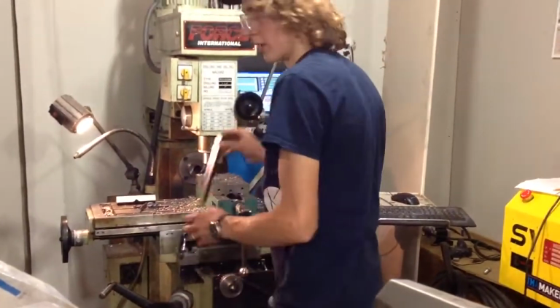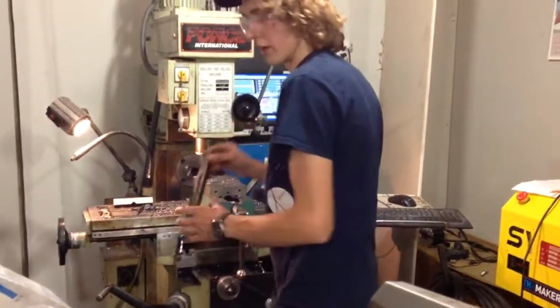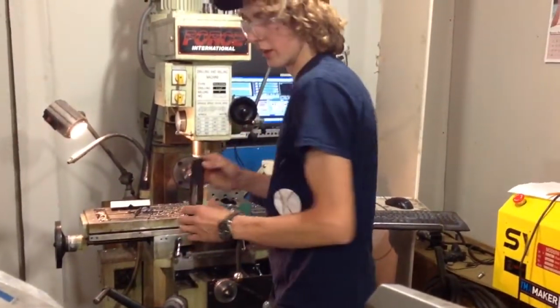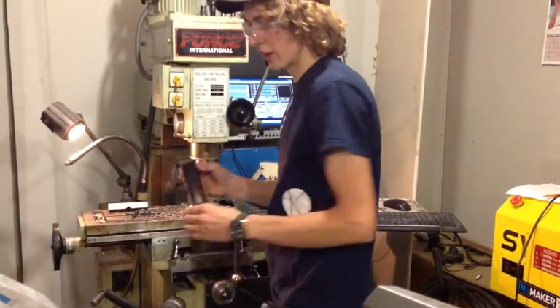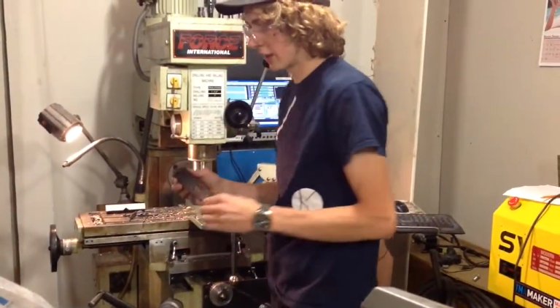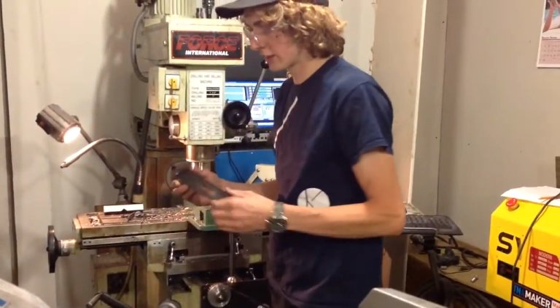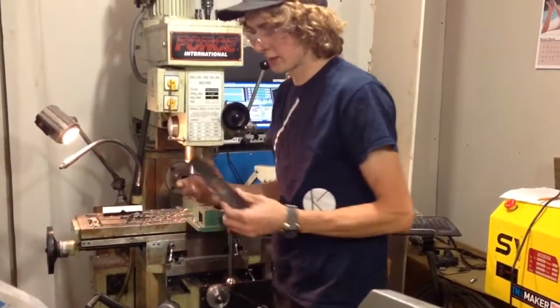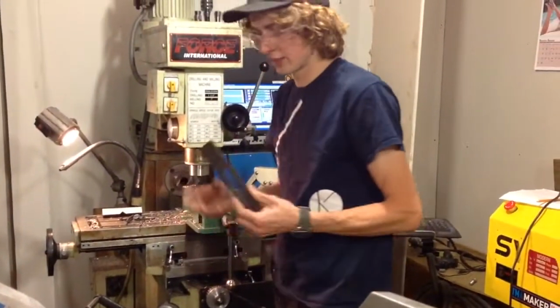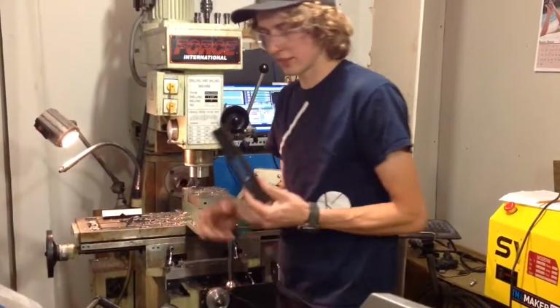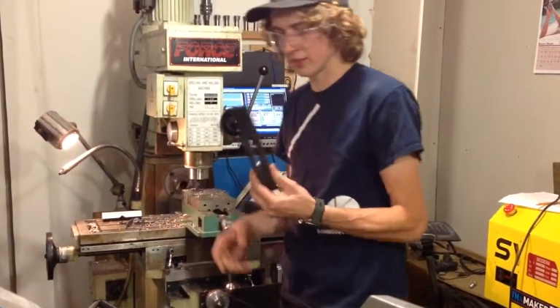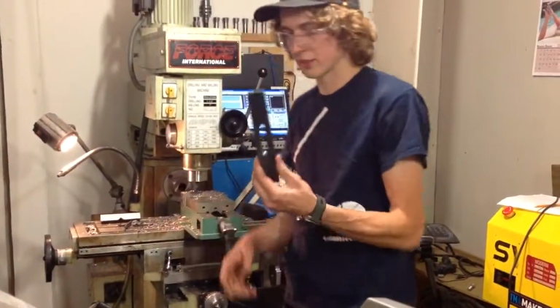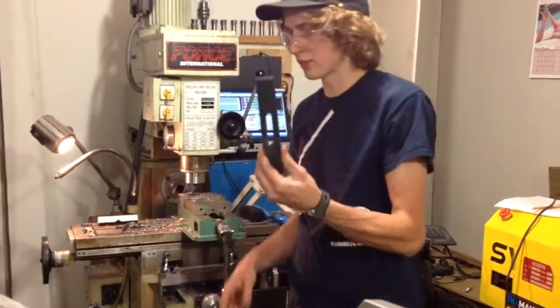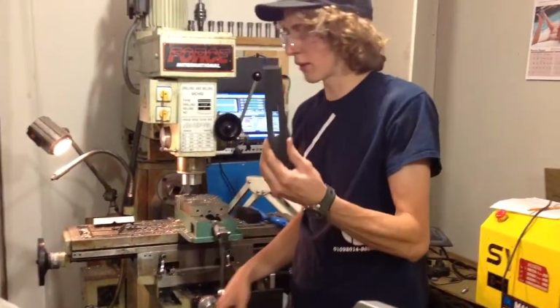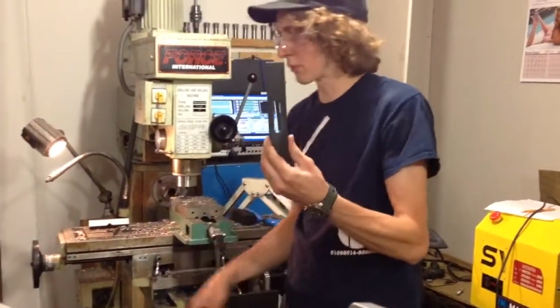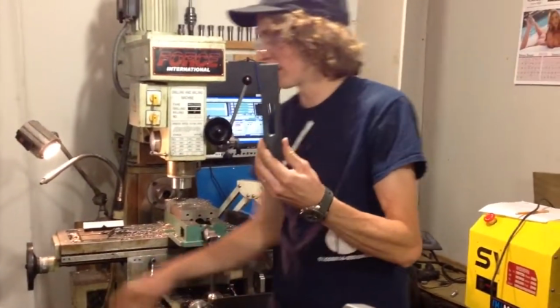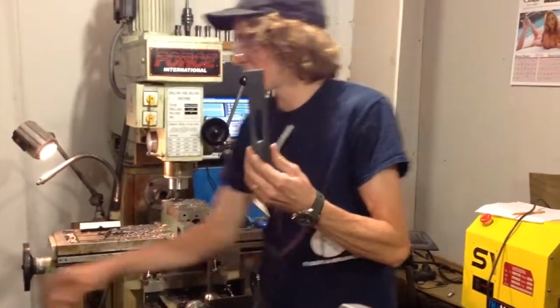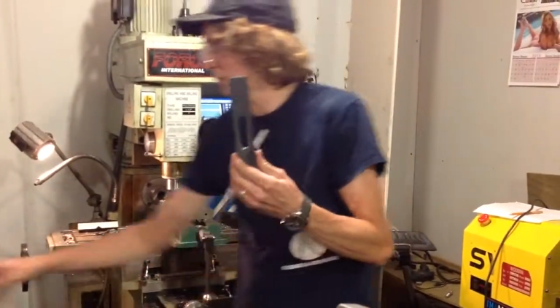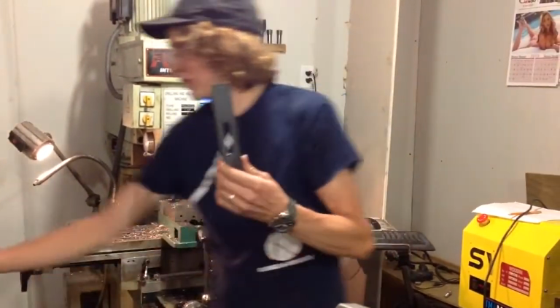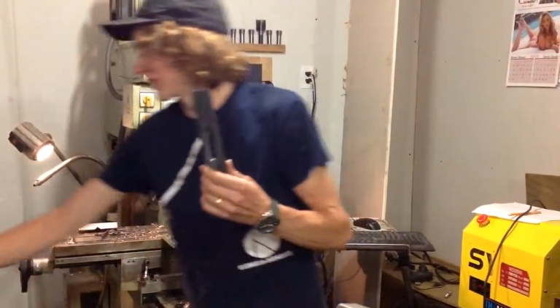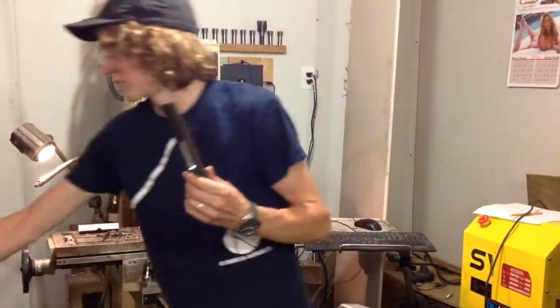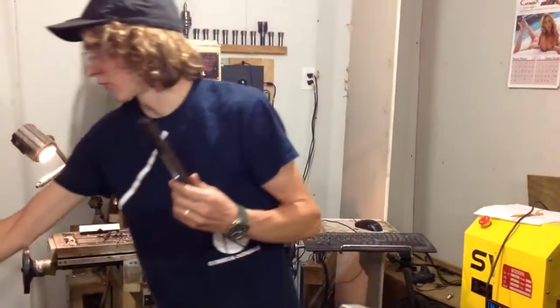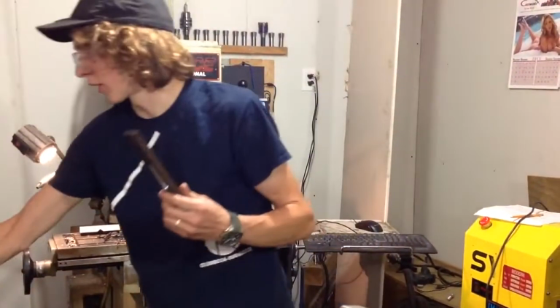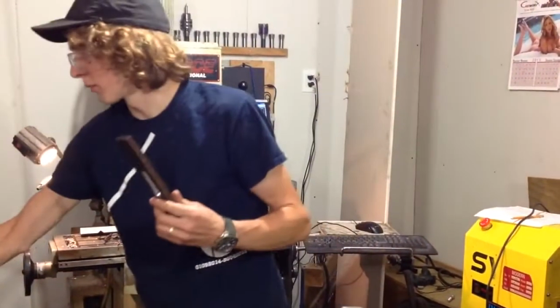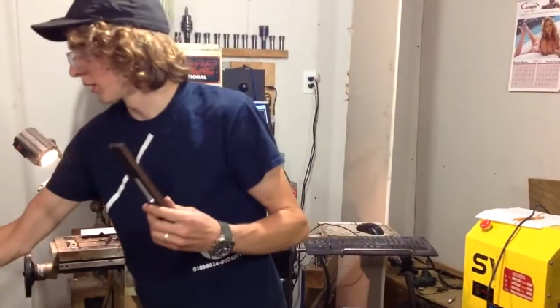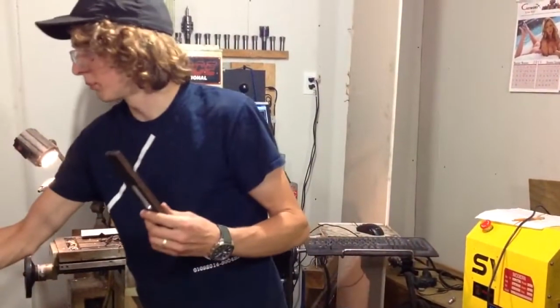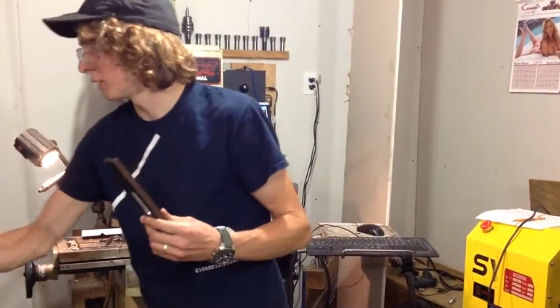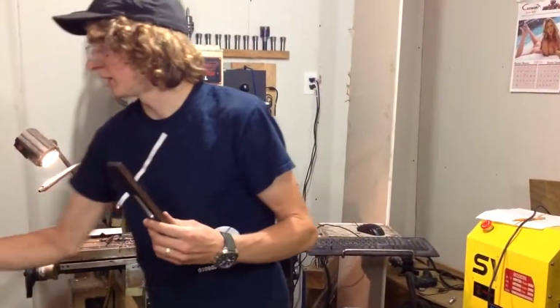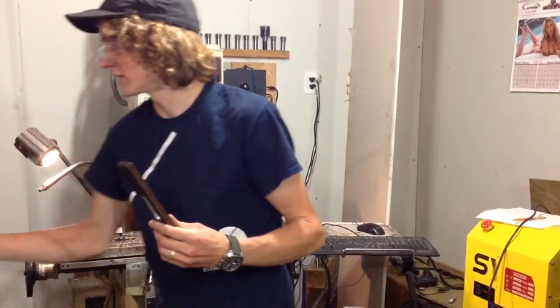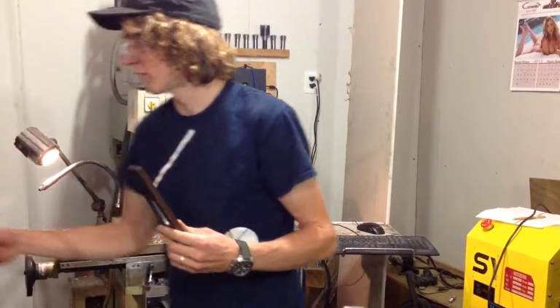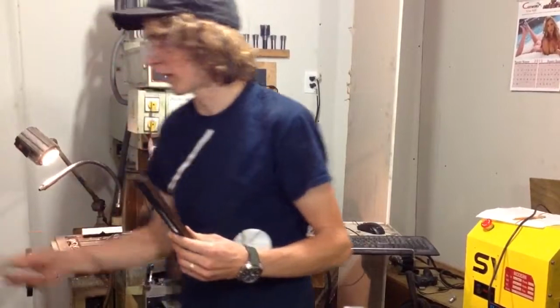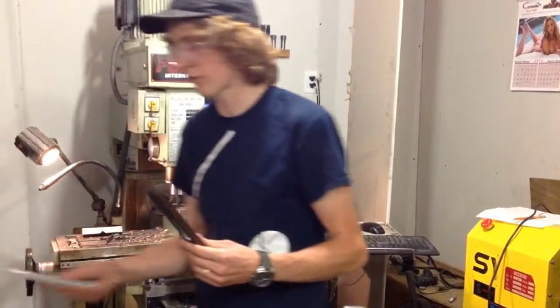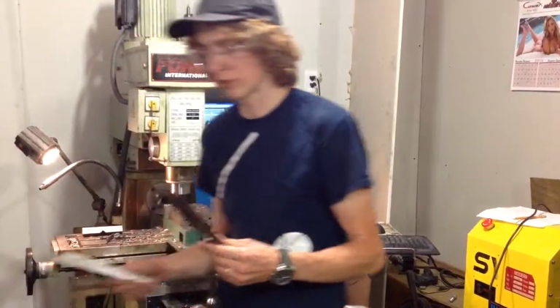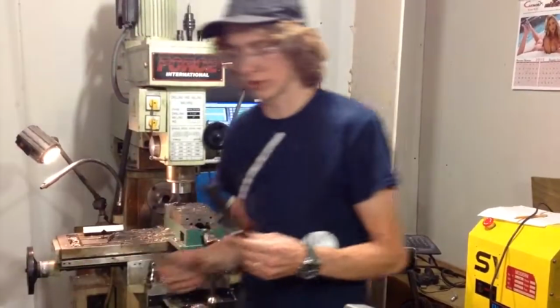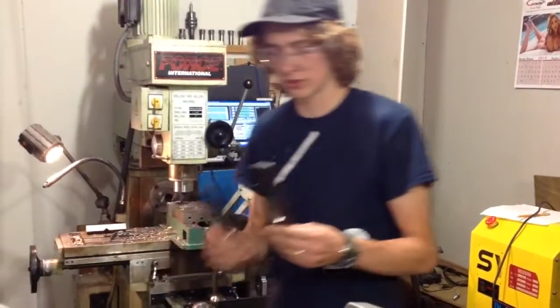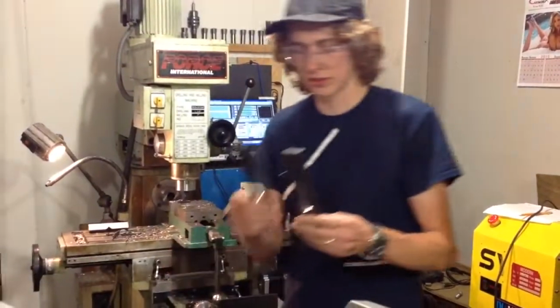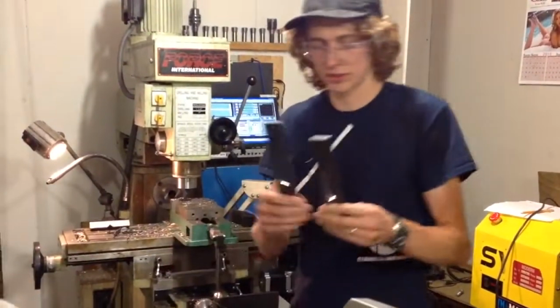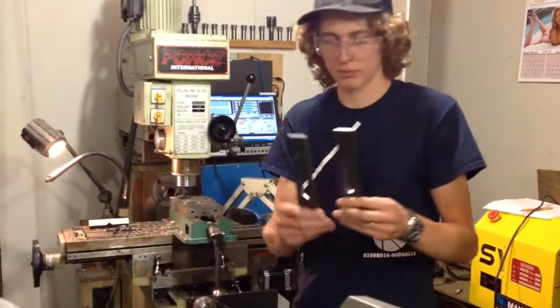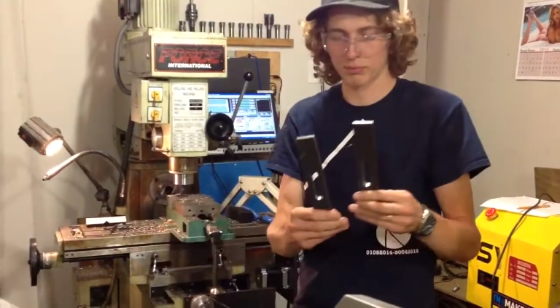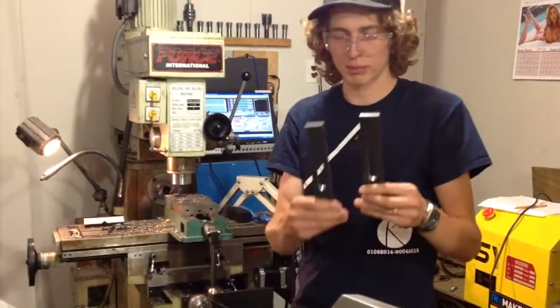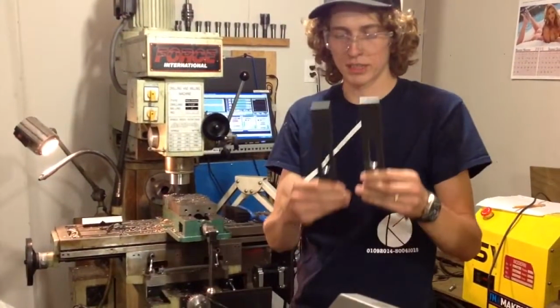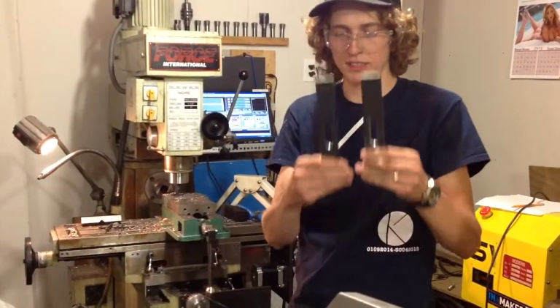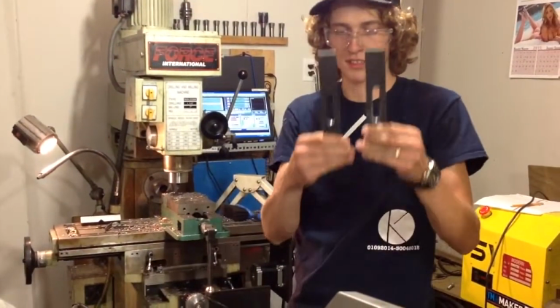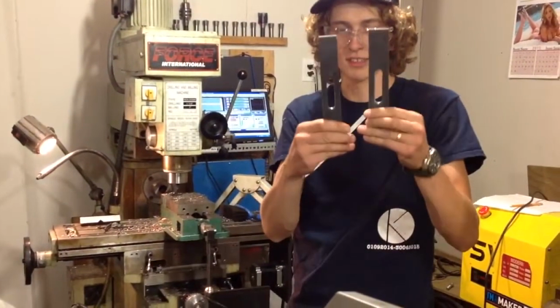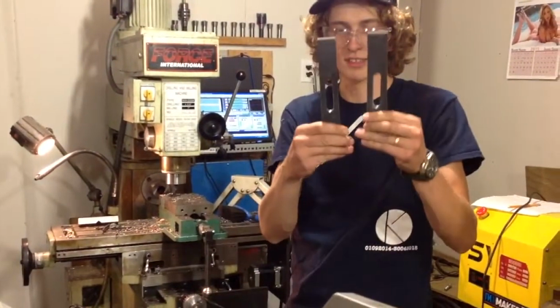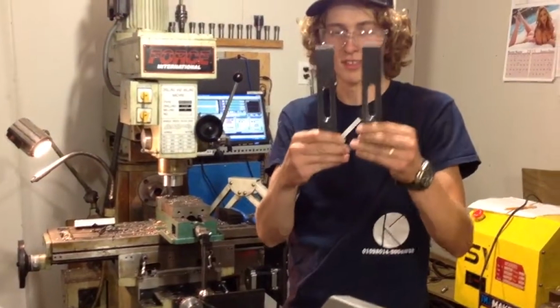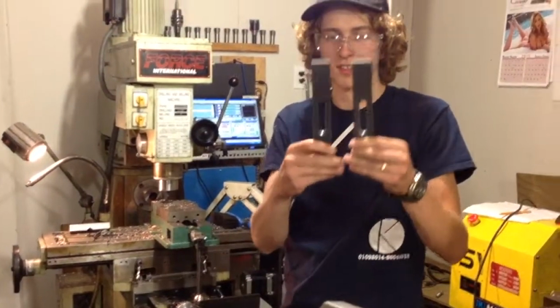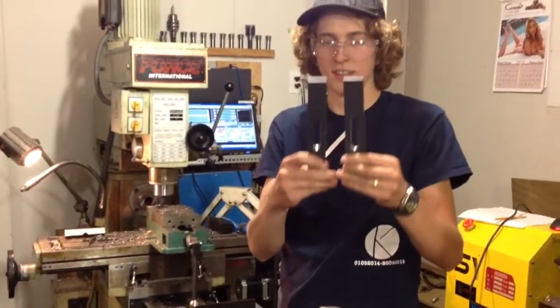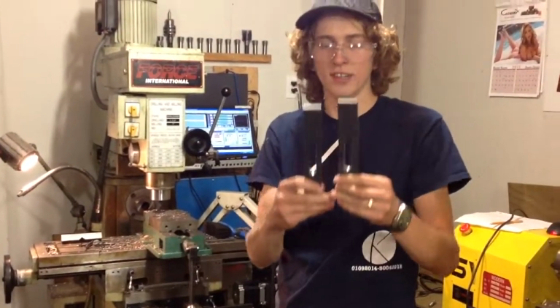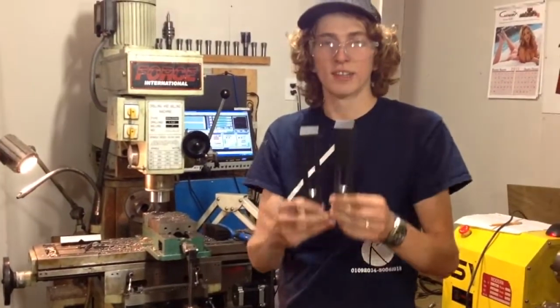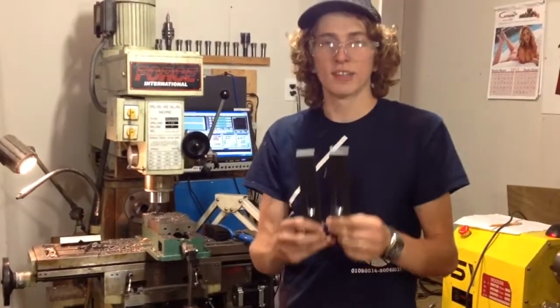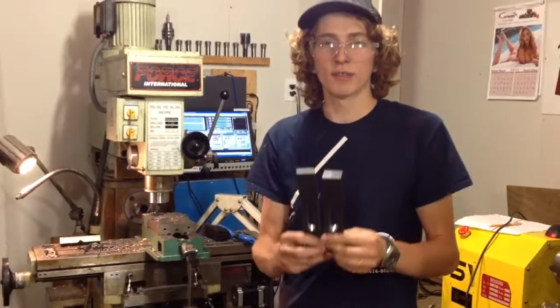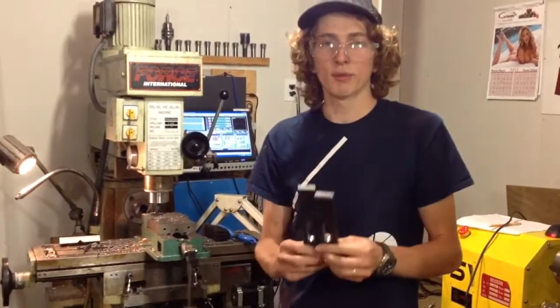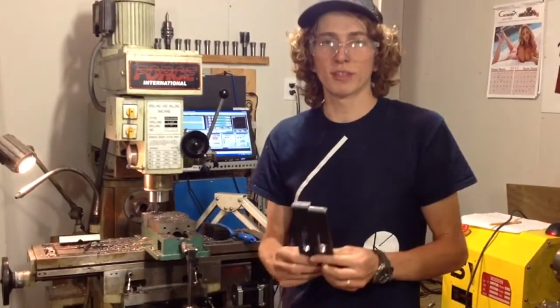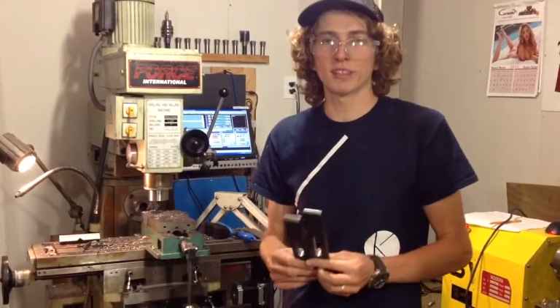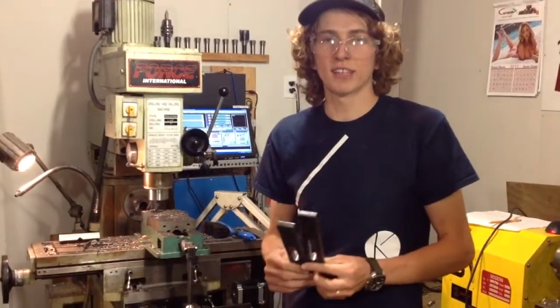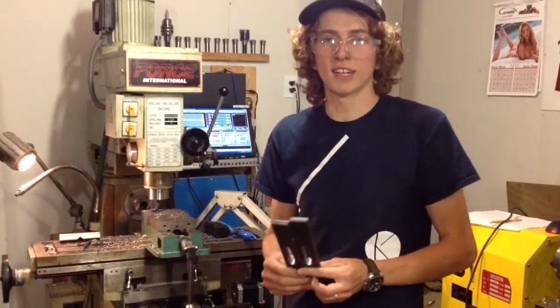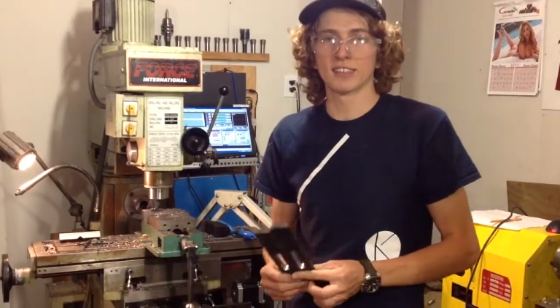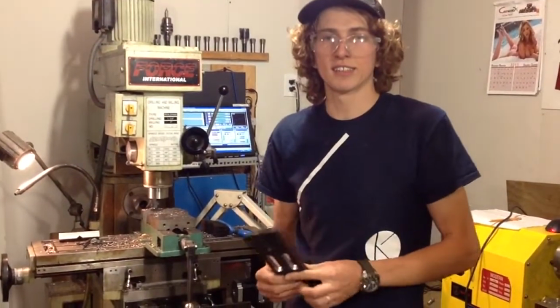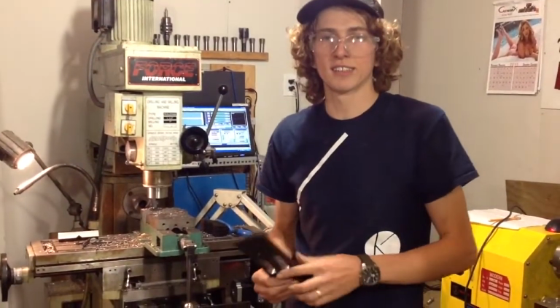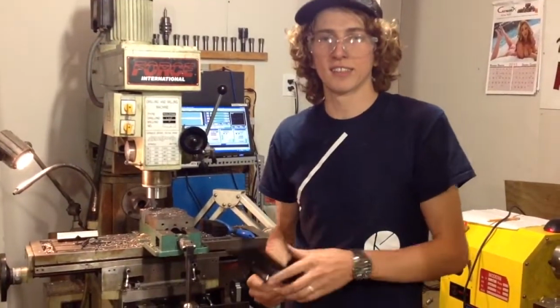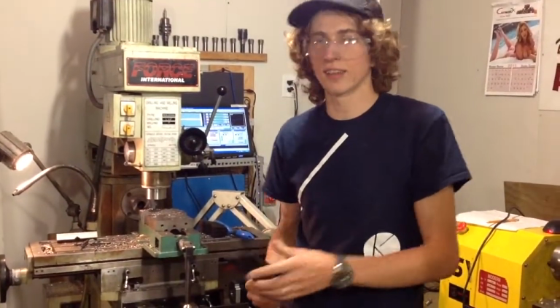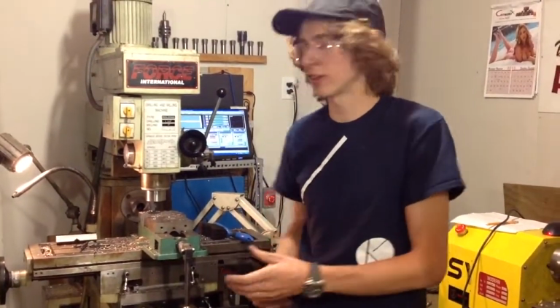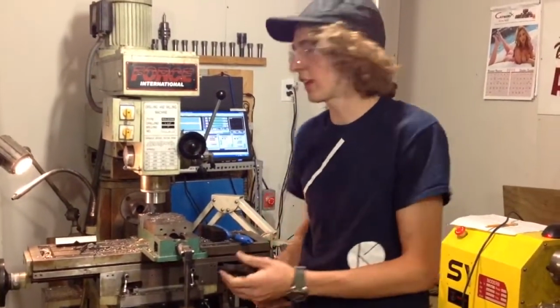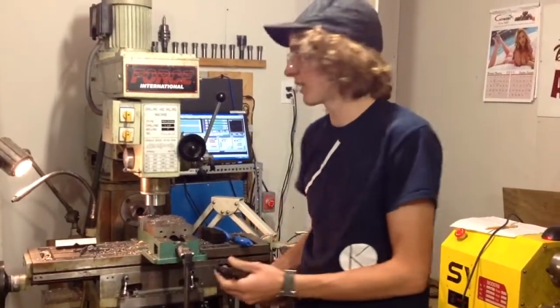And that's it — a strap clamp from a piece of half-inch plate. Thanks for watching, guys. Have a good day.